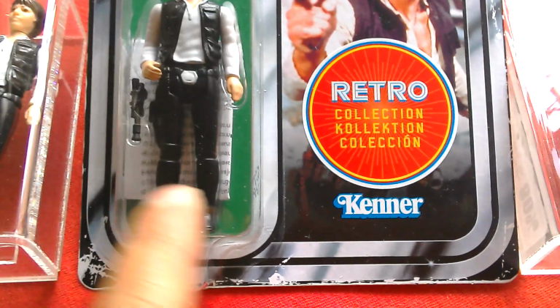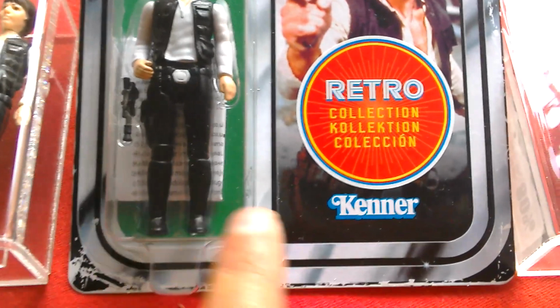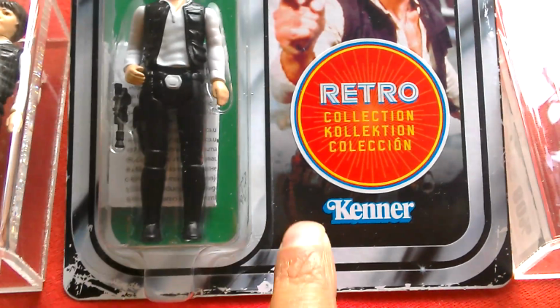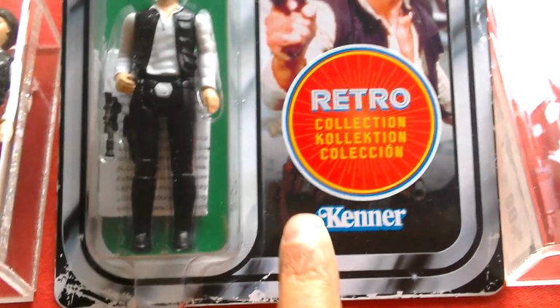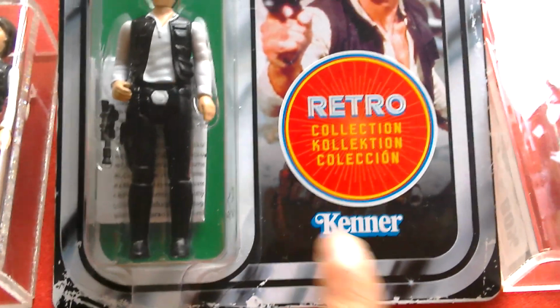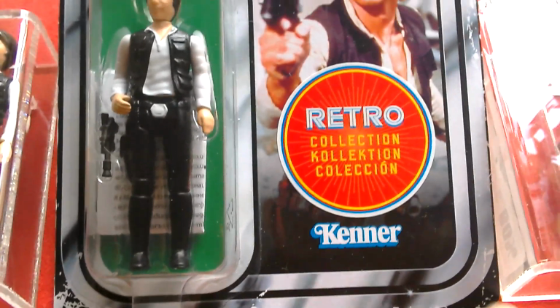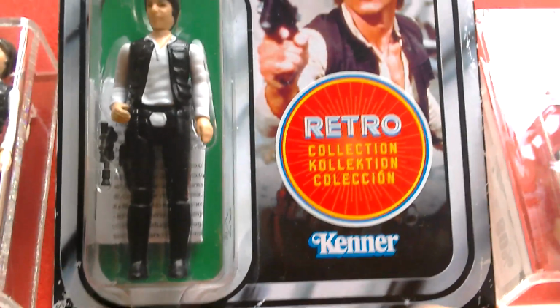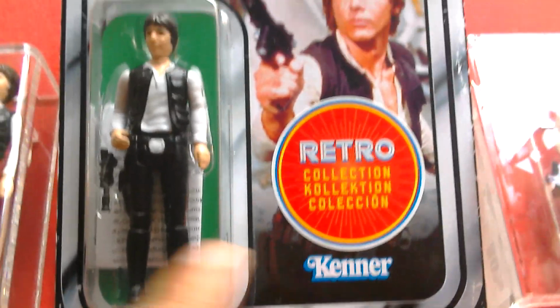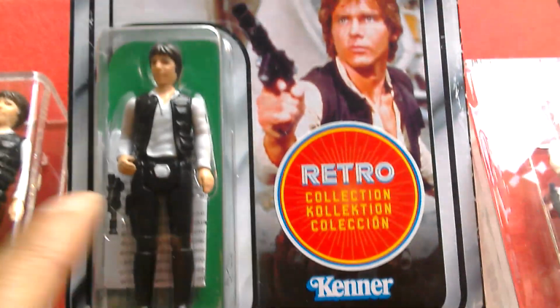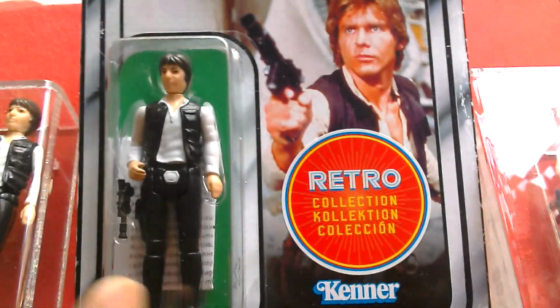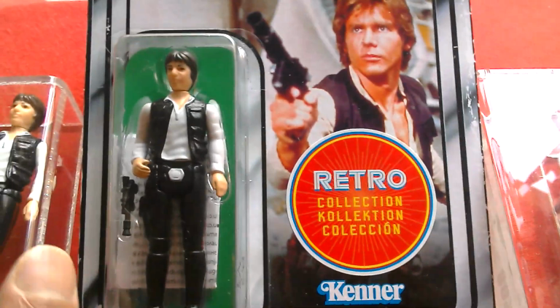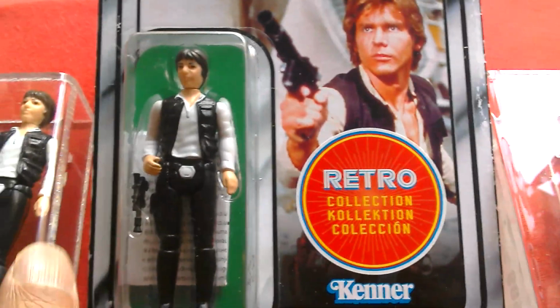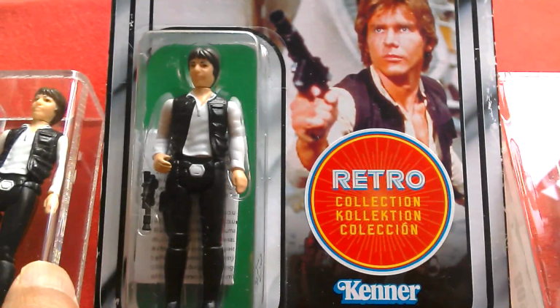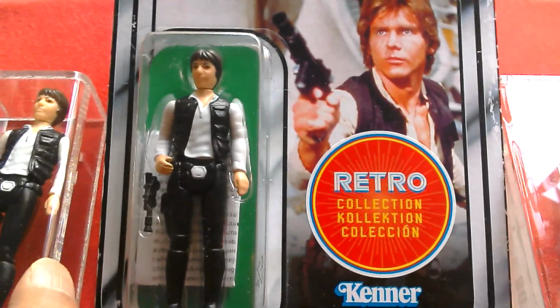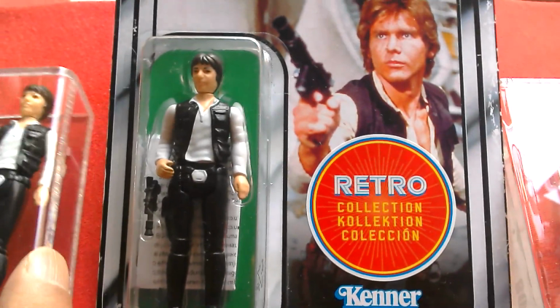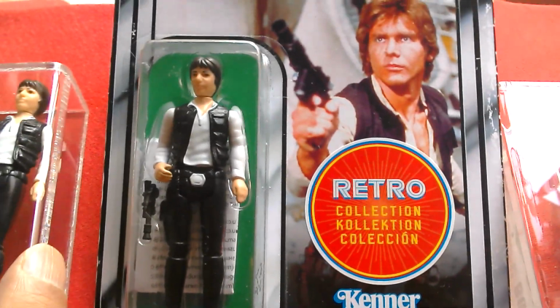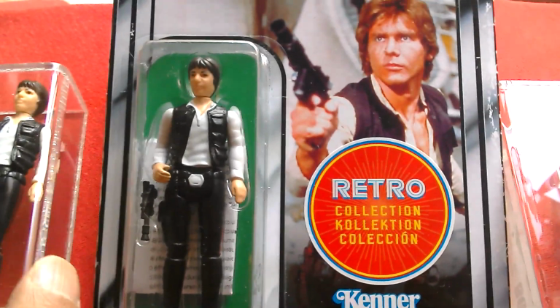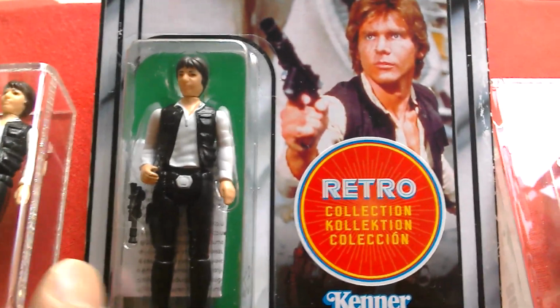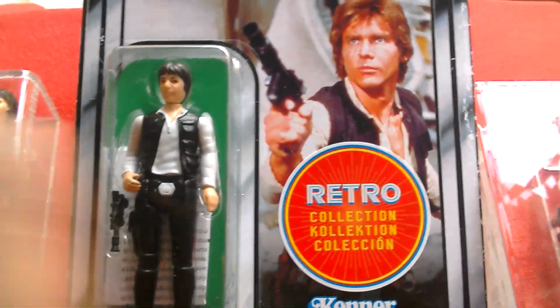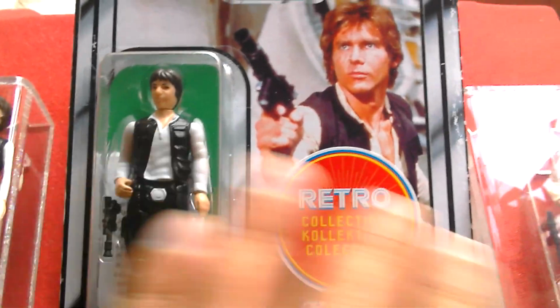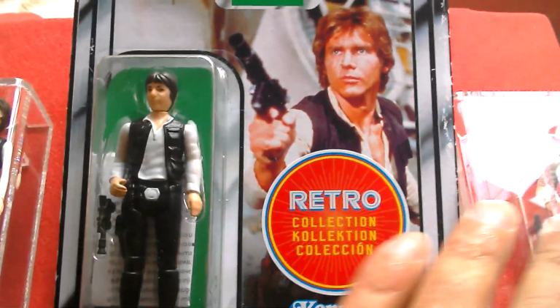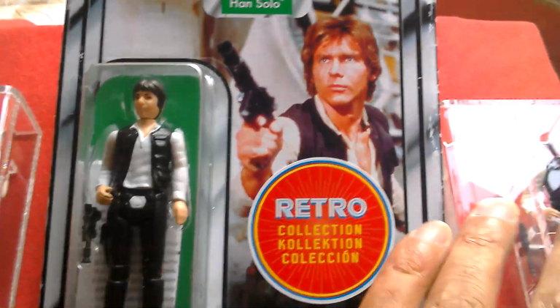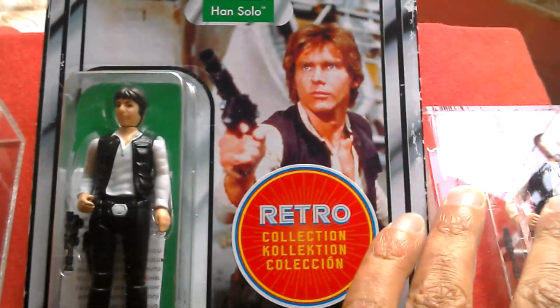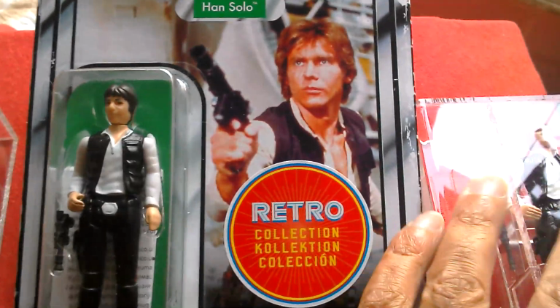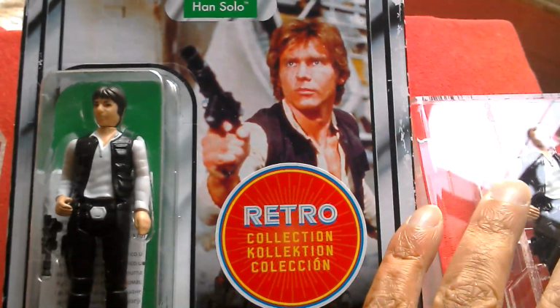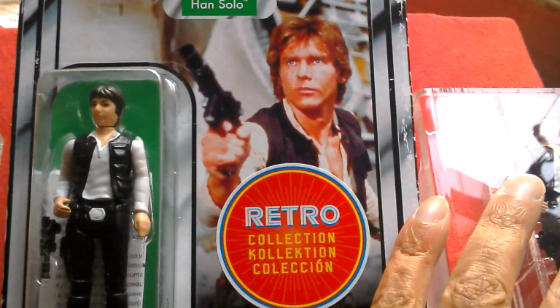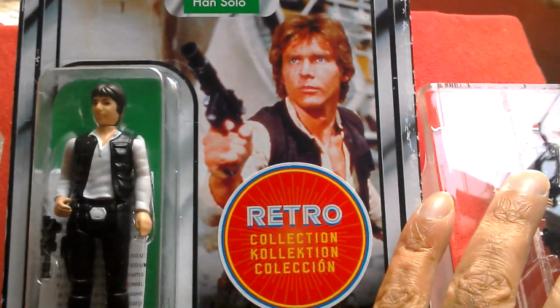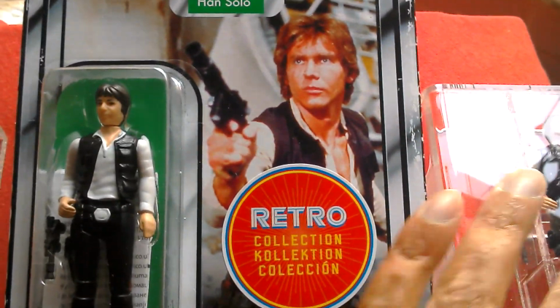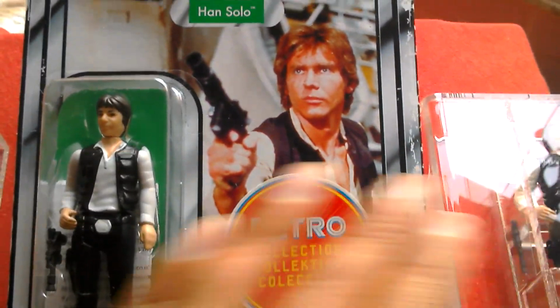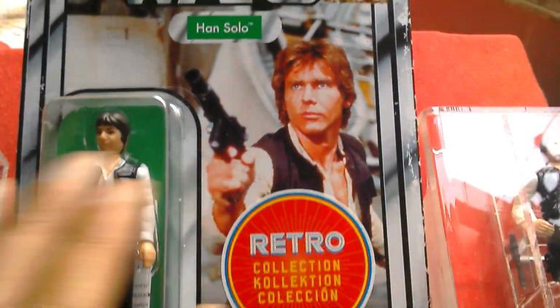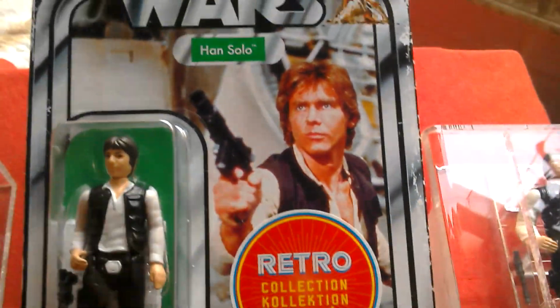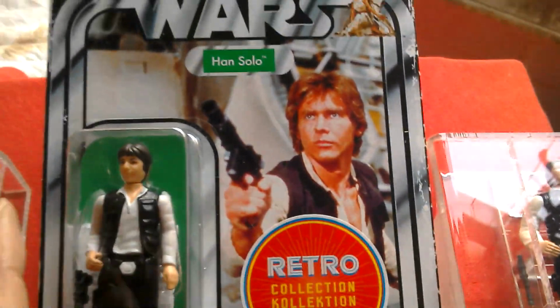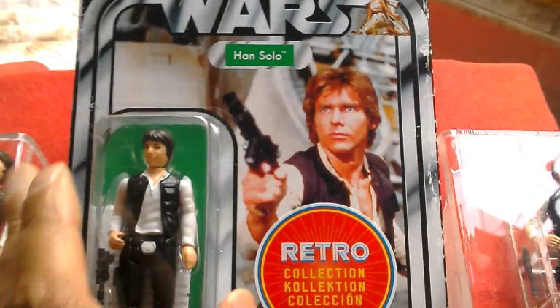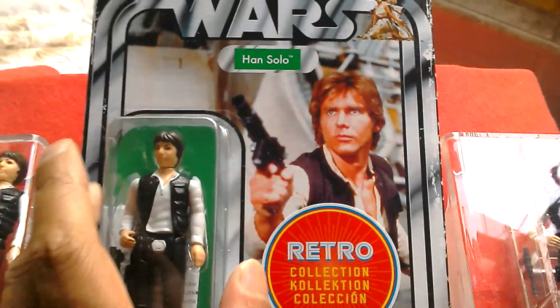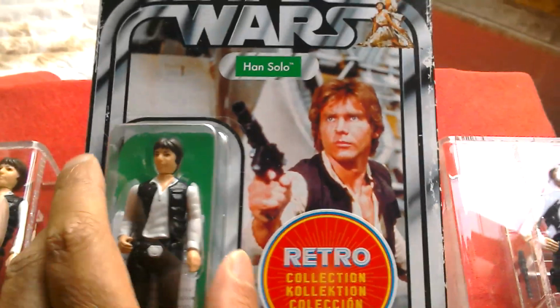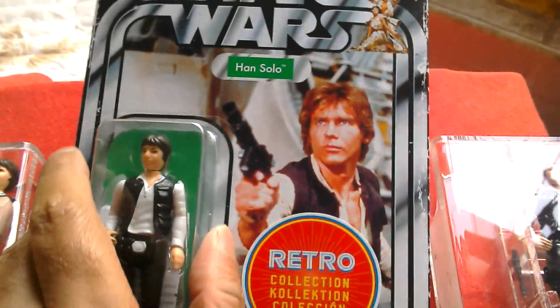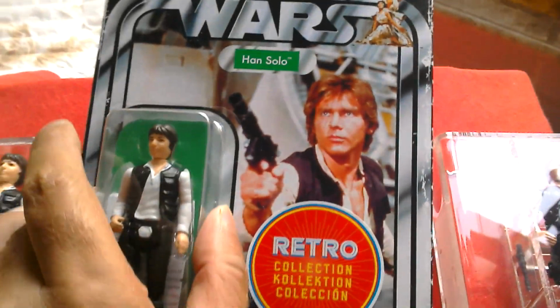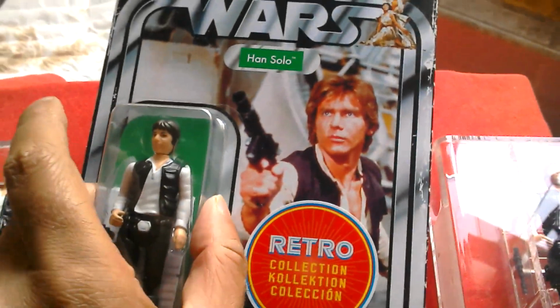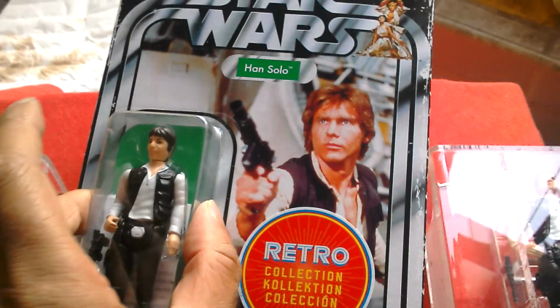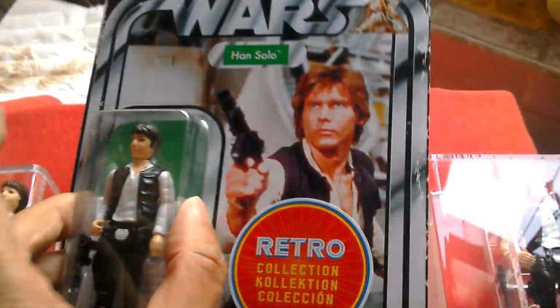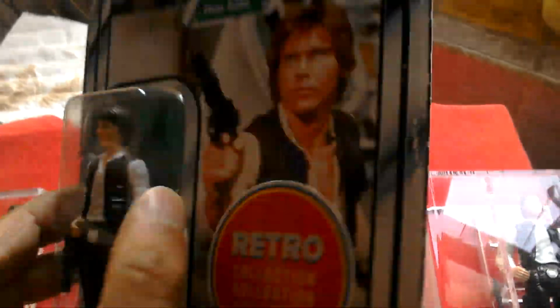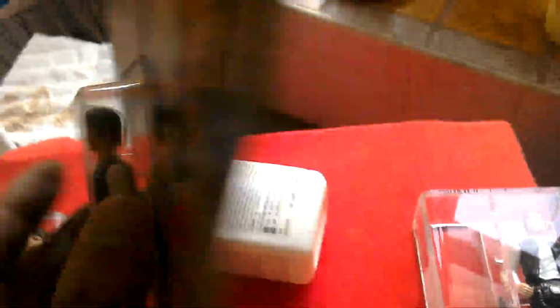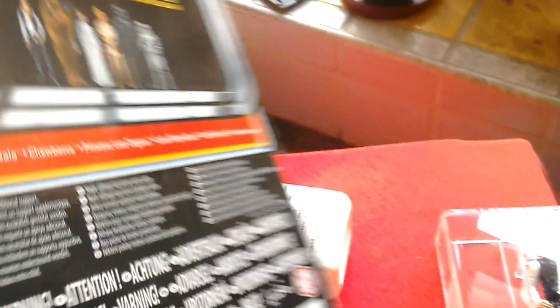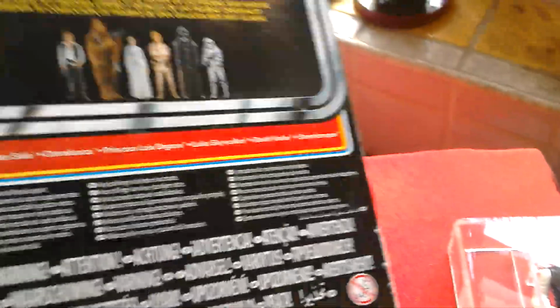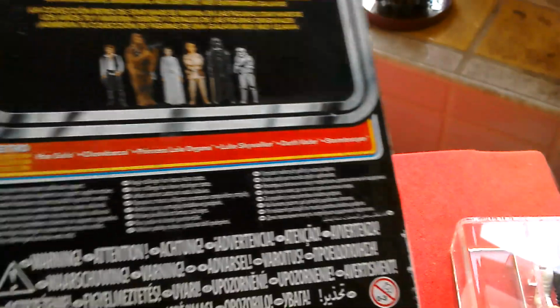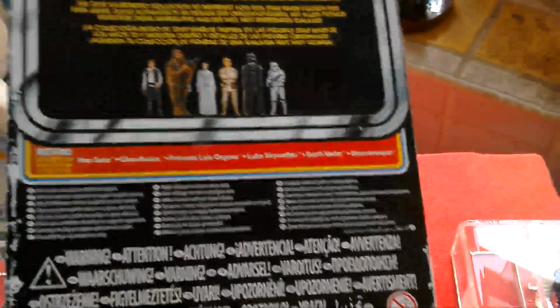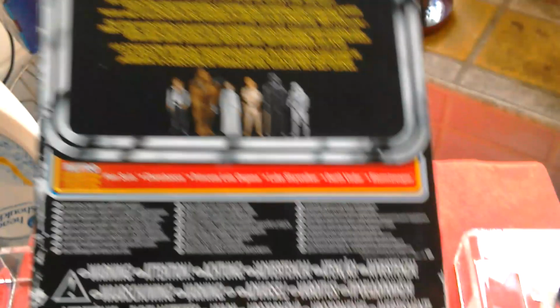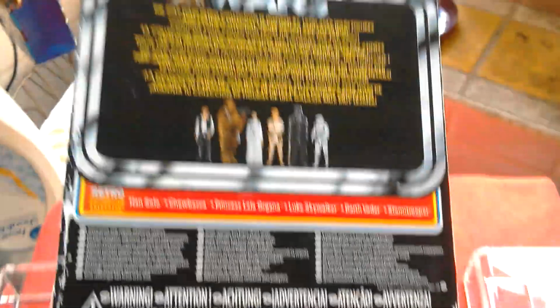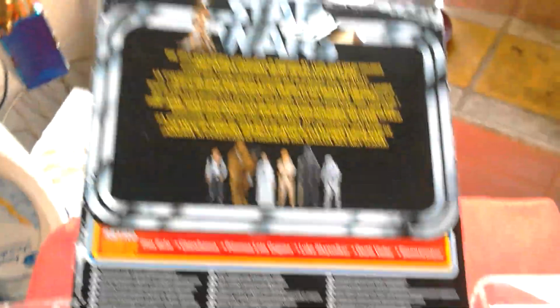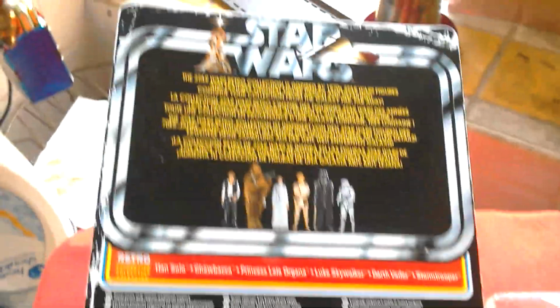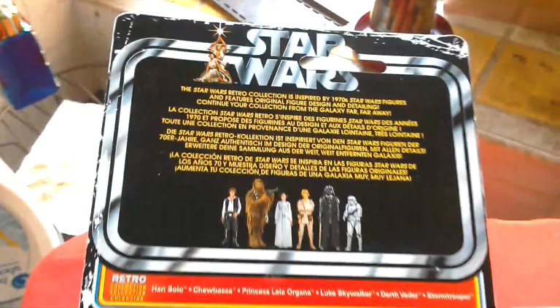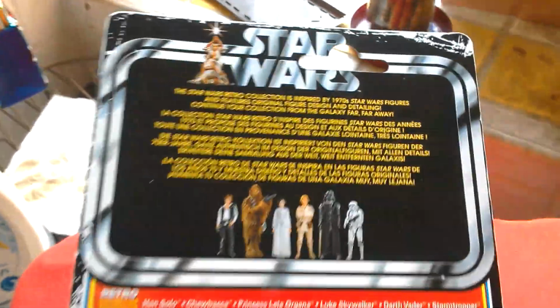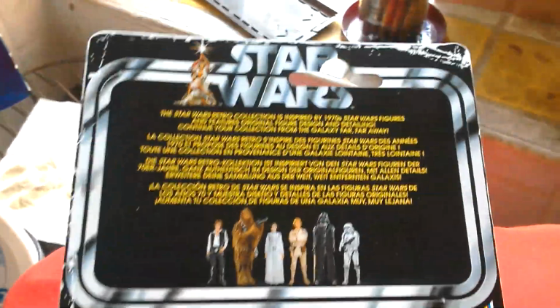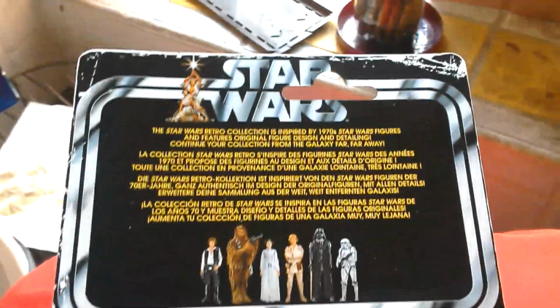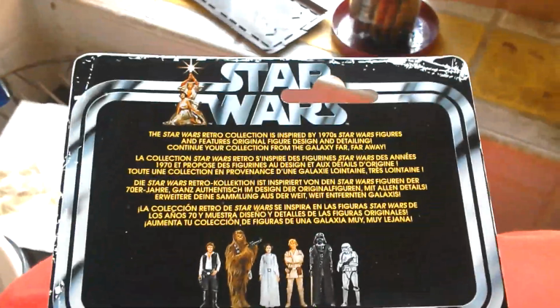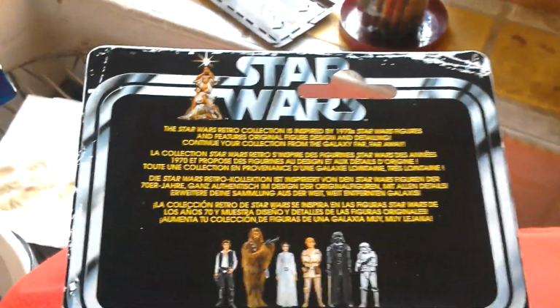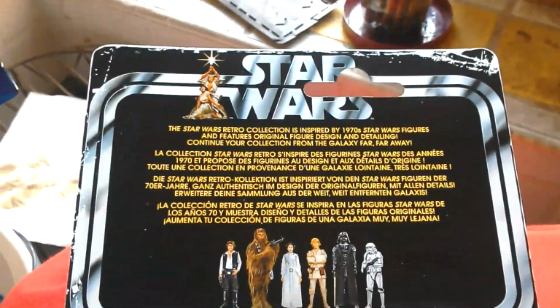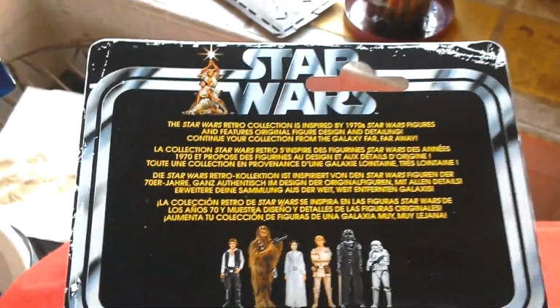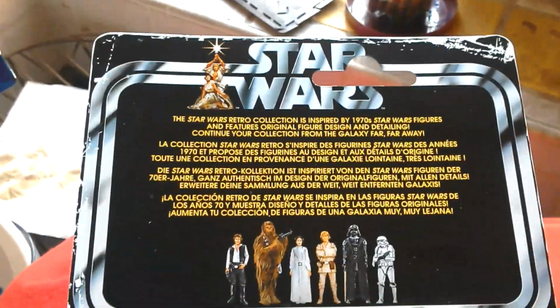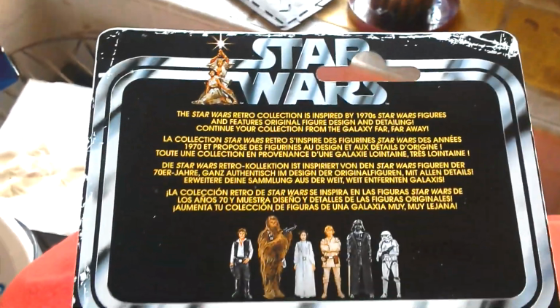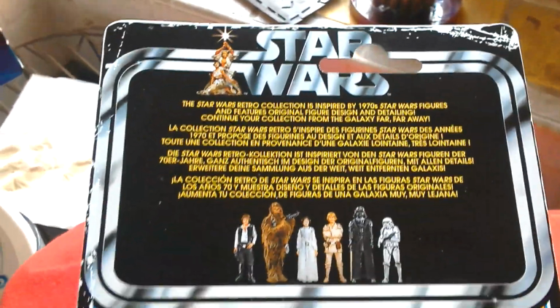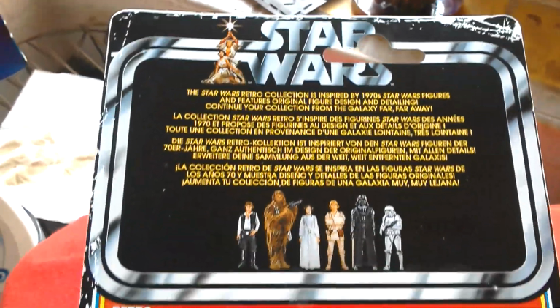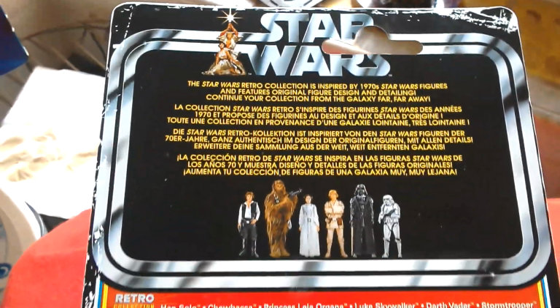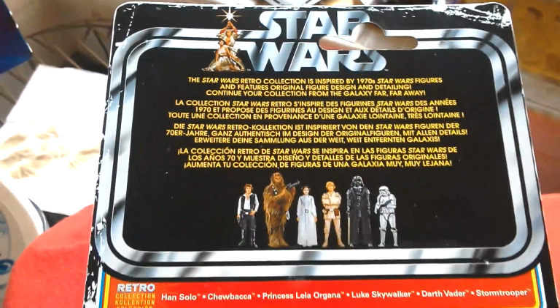Classic Kenner logo, even though we got Palitoy. Back of the card — very nice.